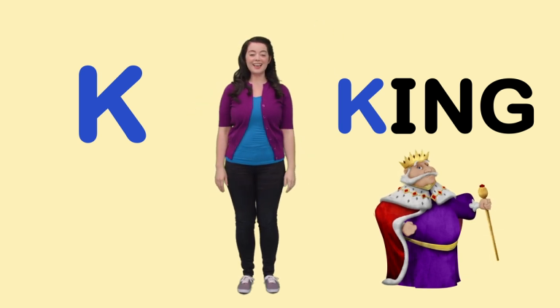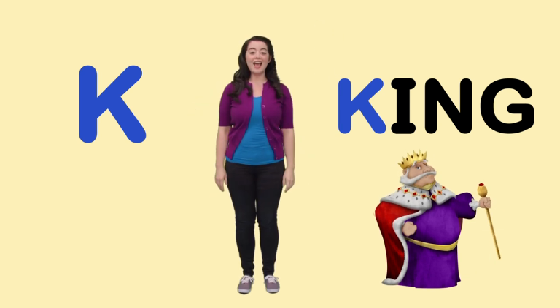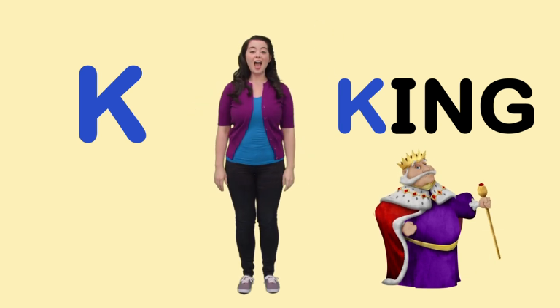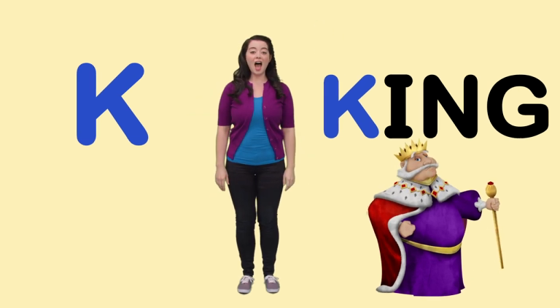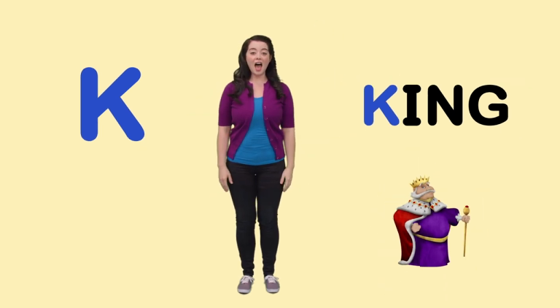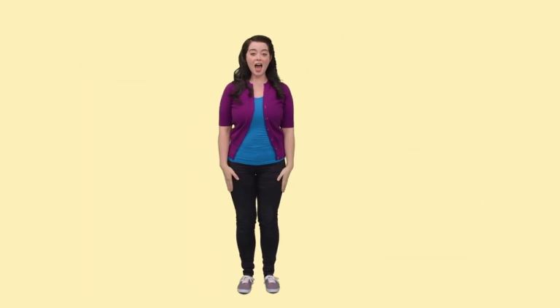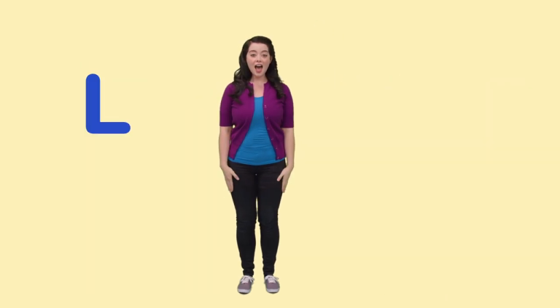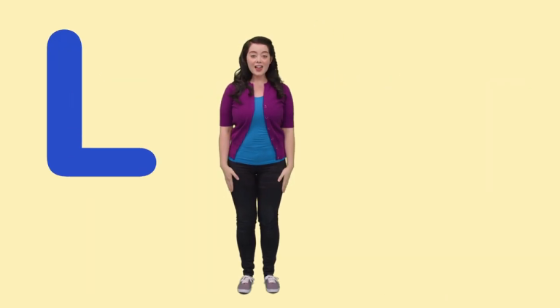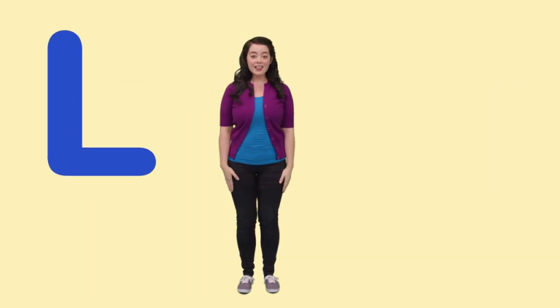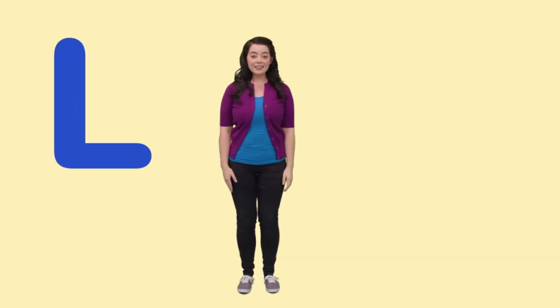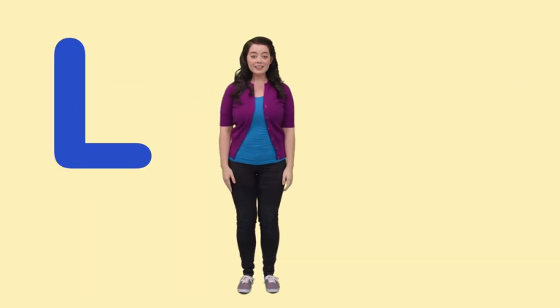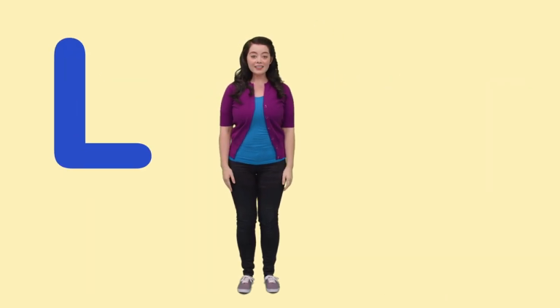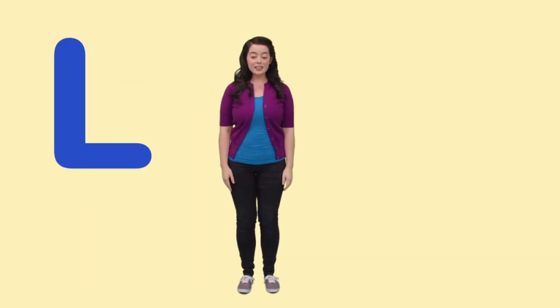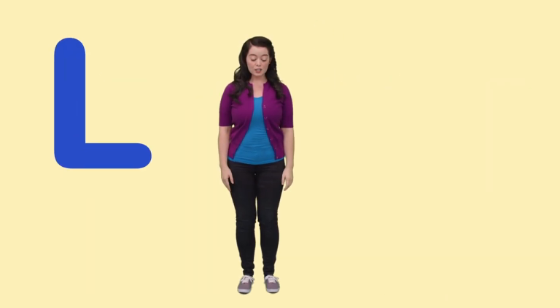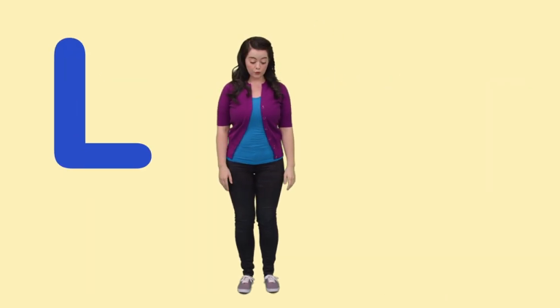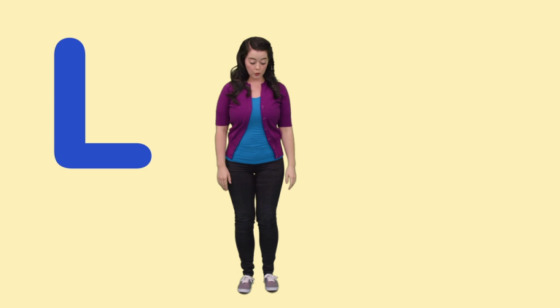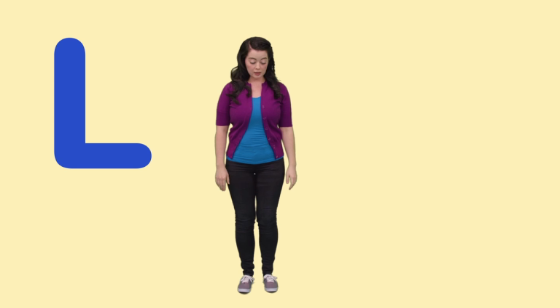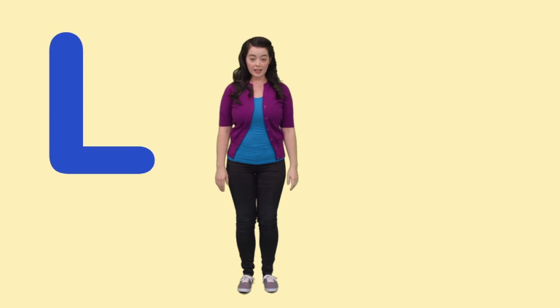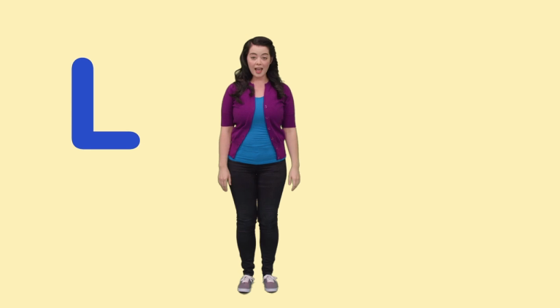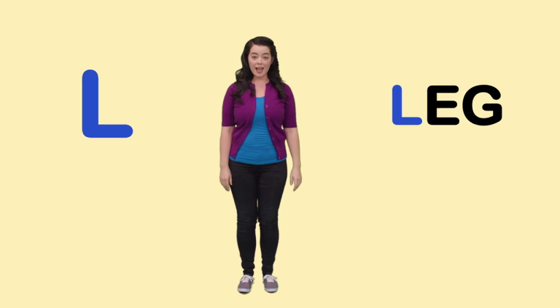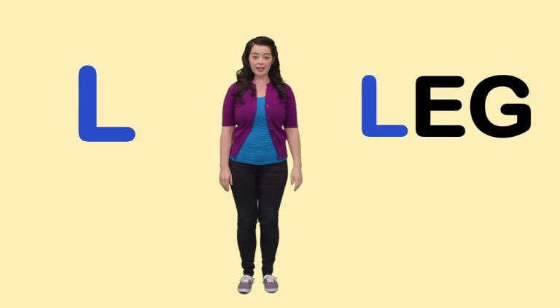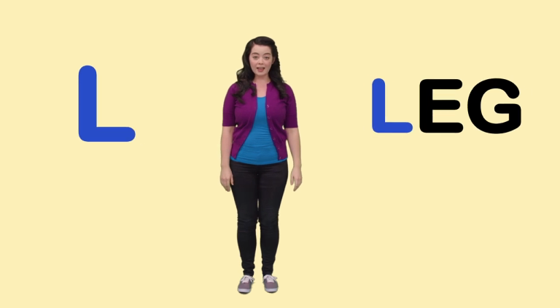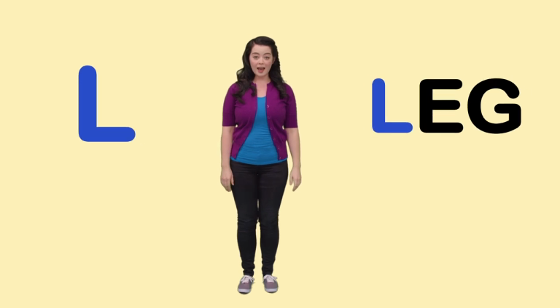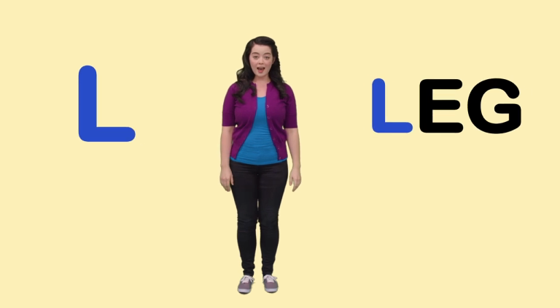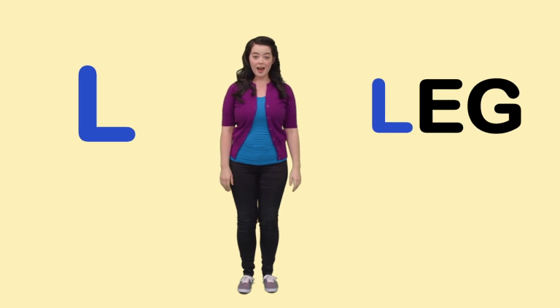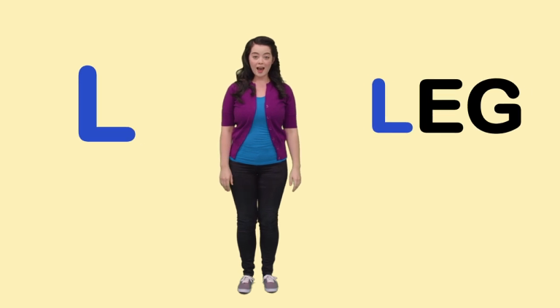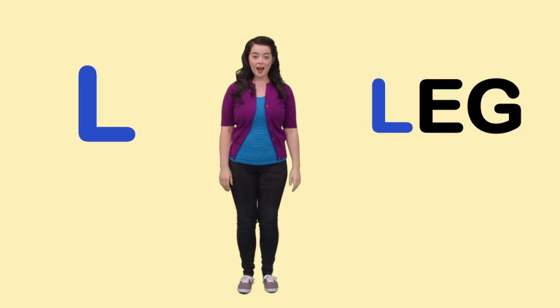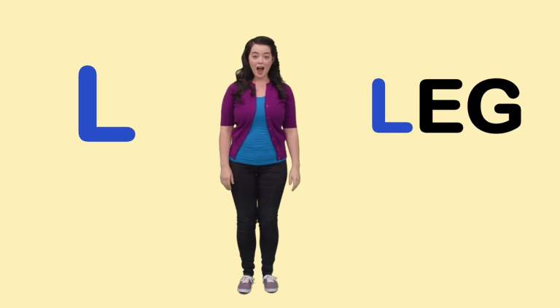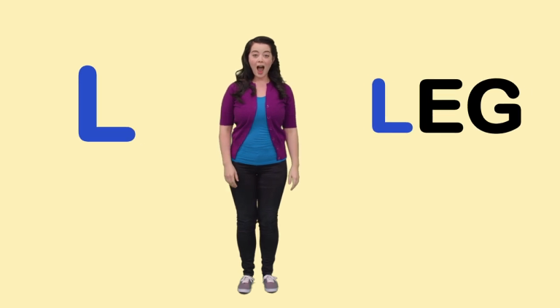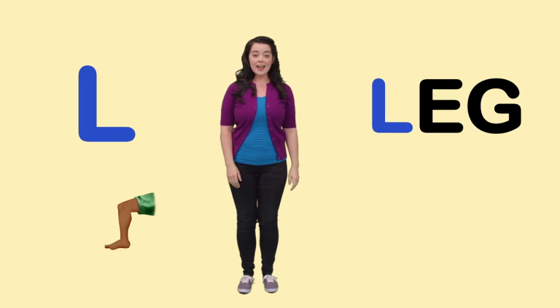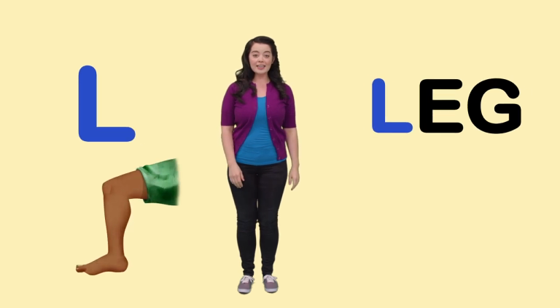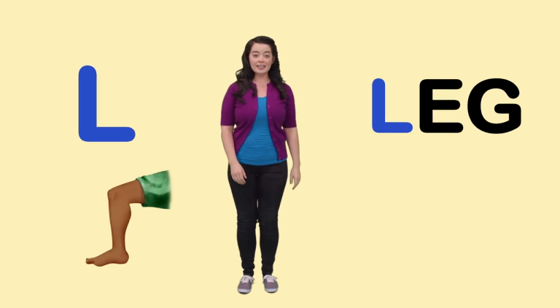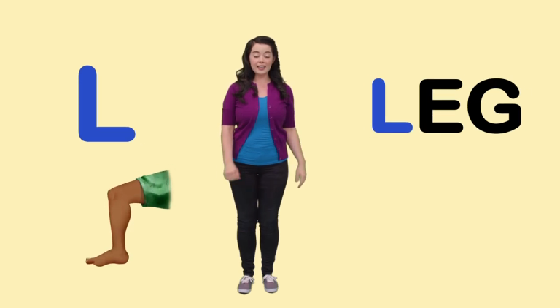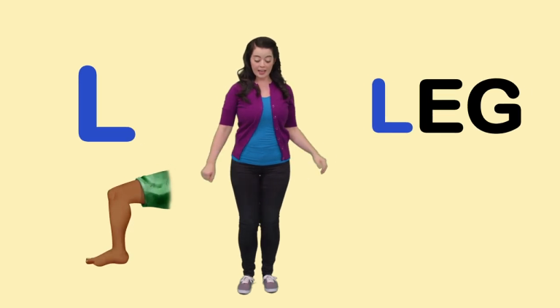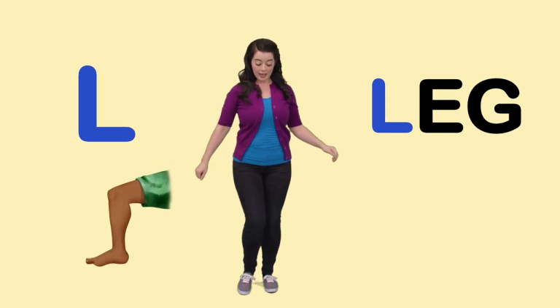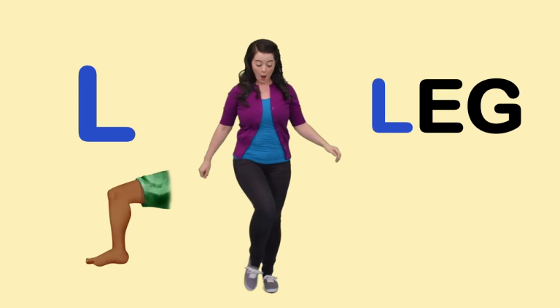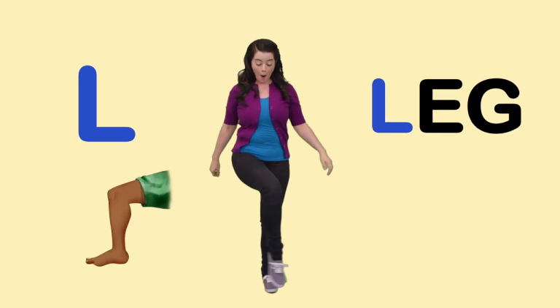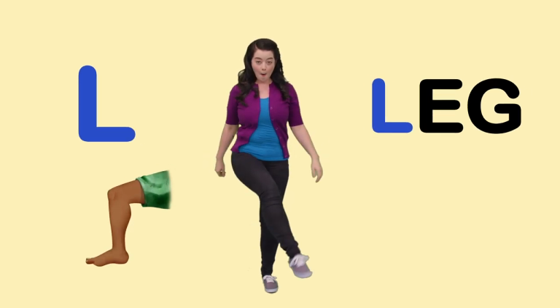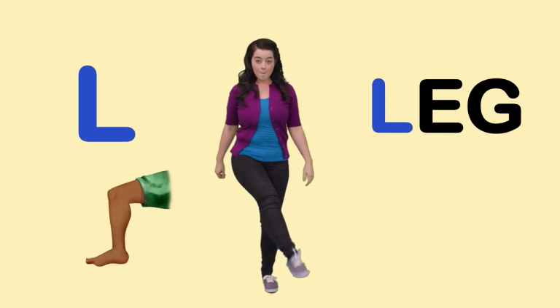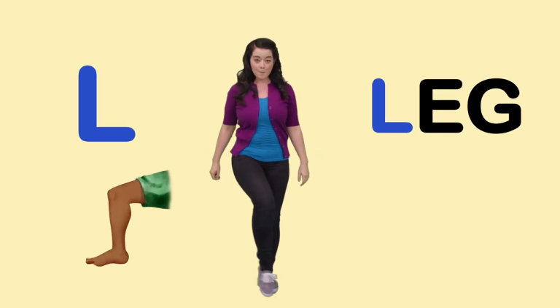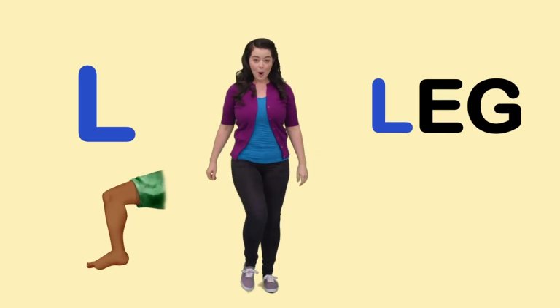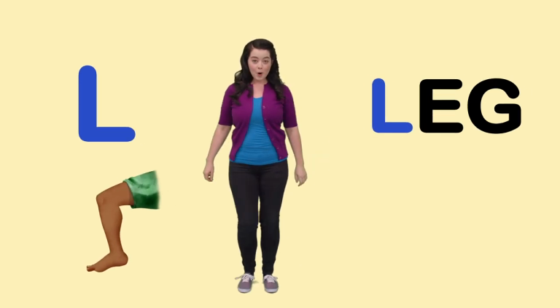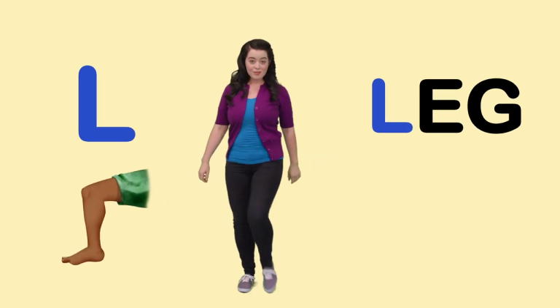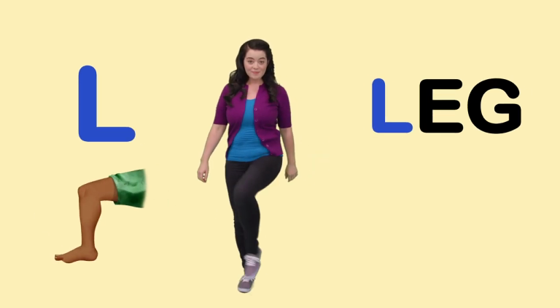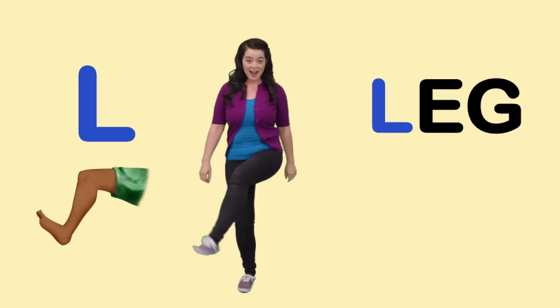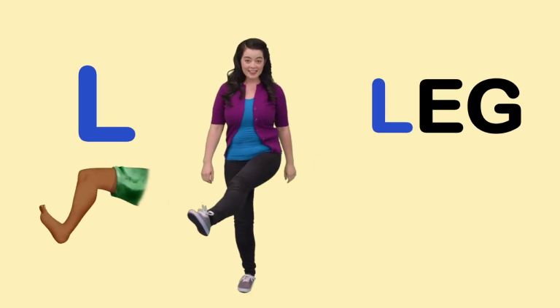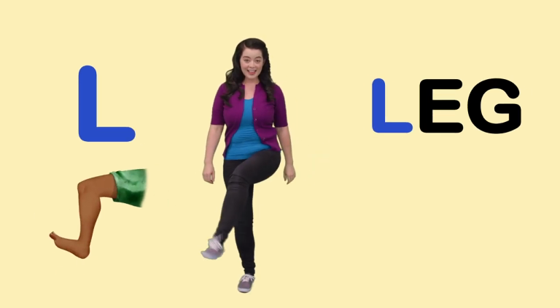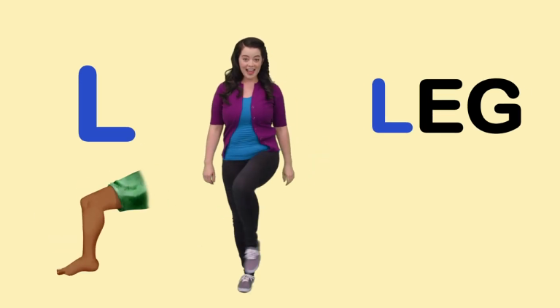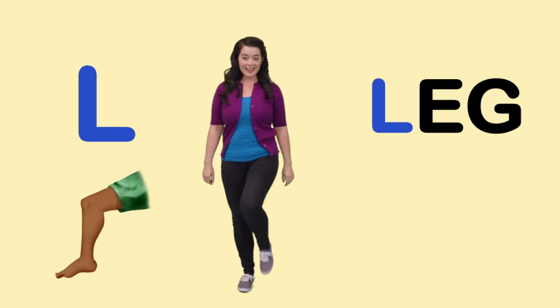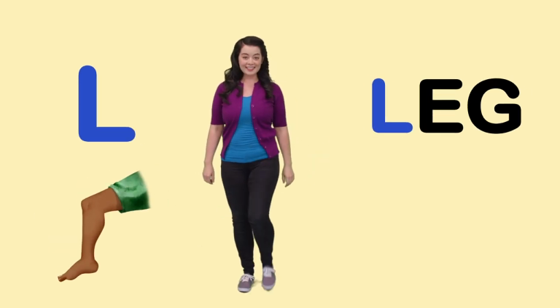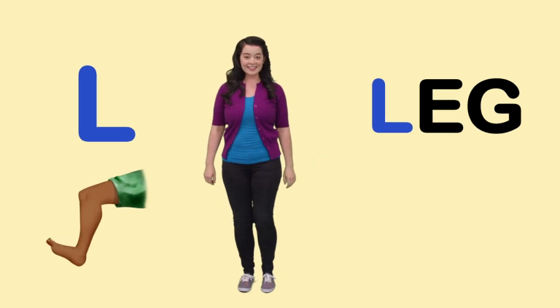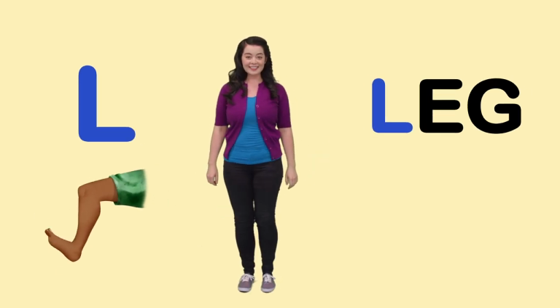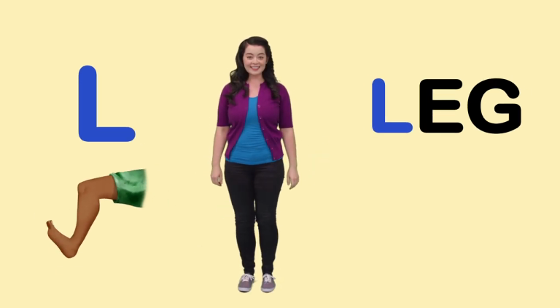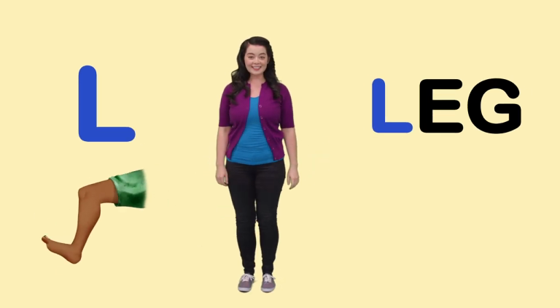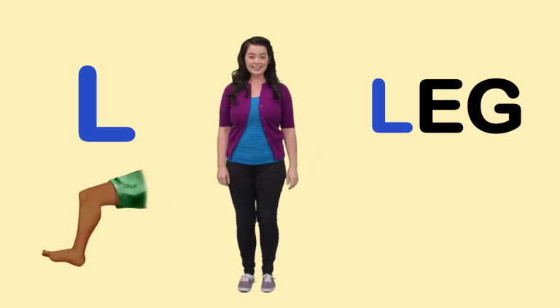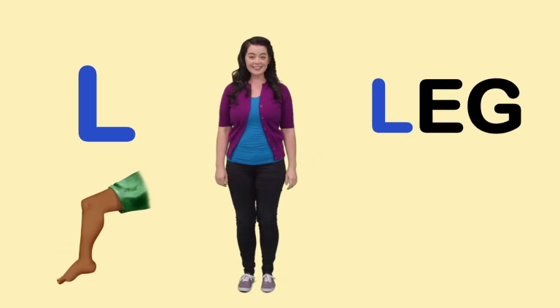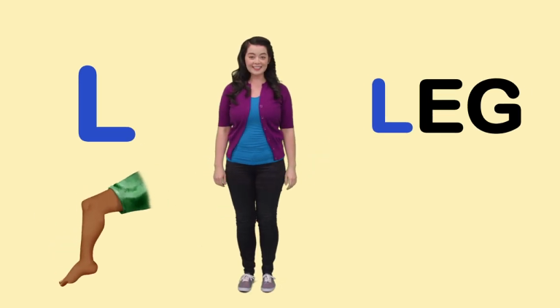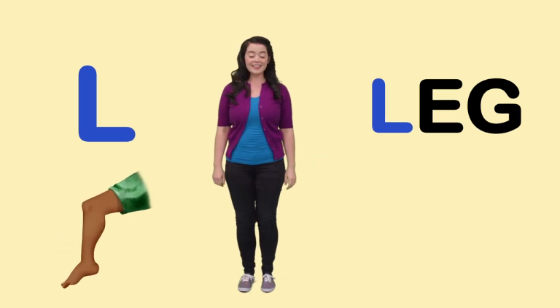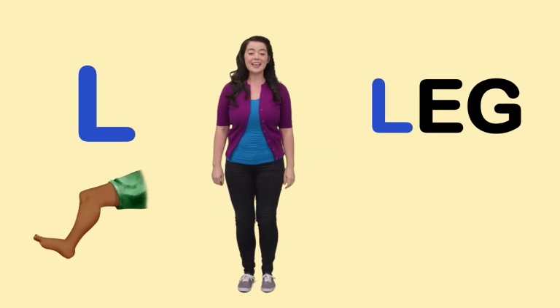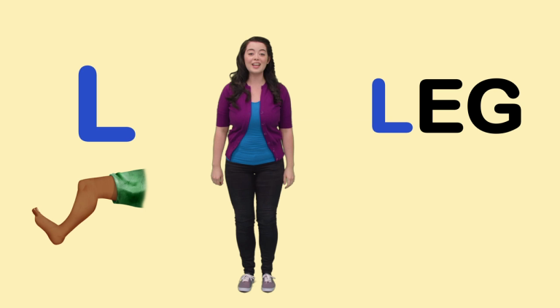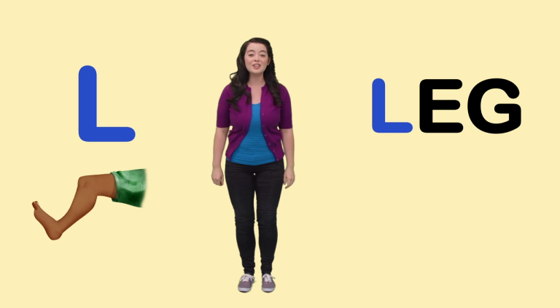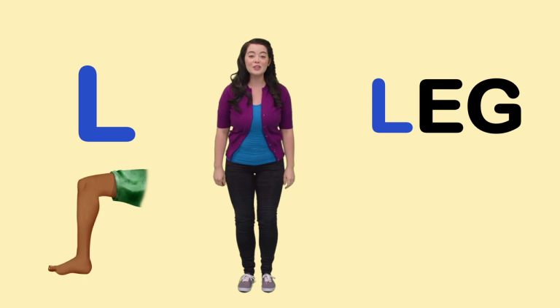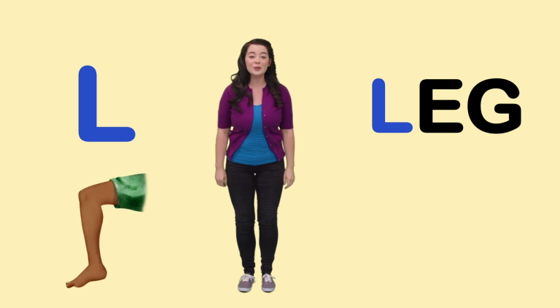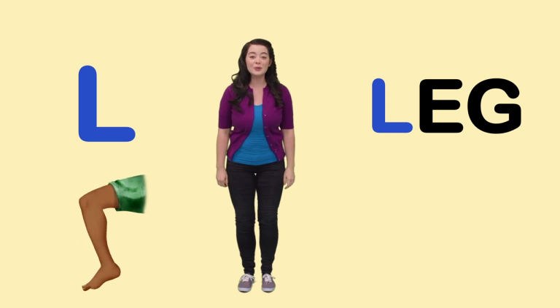L is for Leg. I can kick both my legs. Can you?